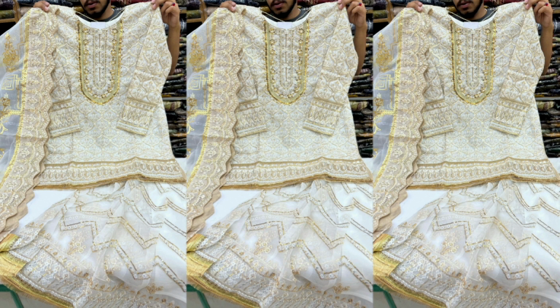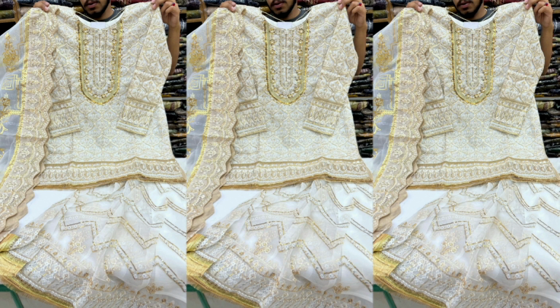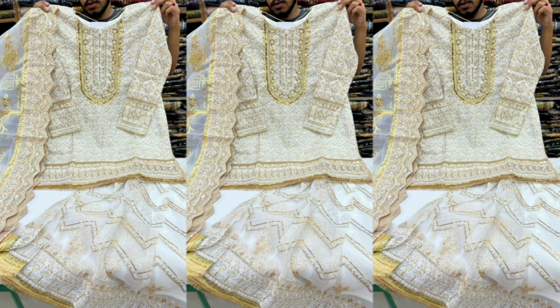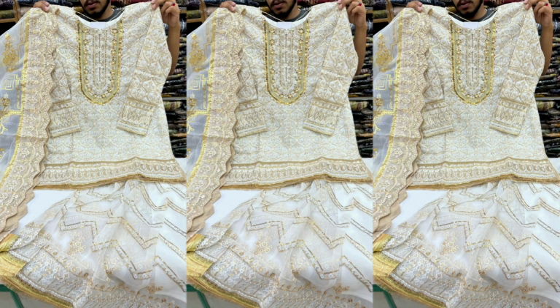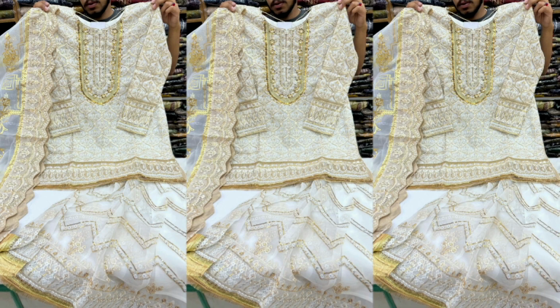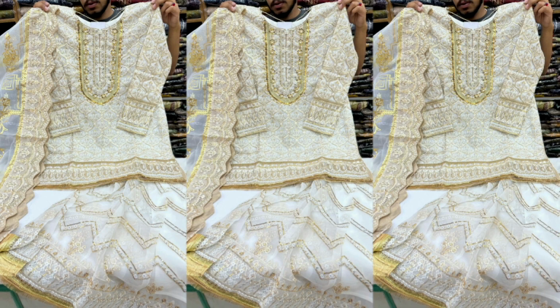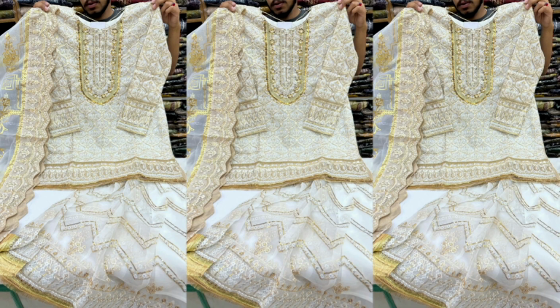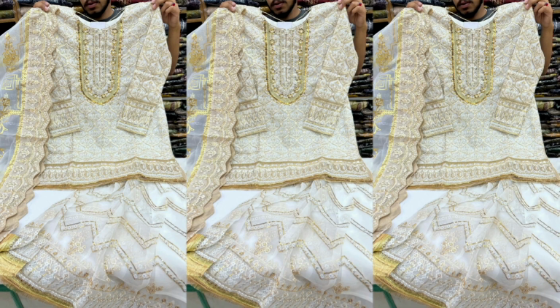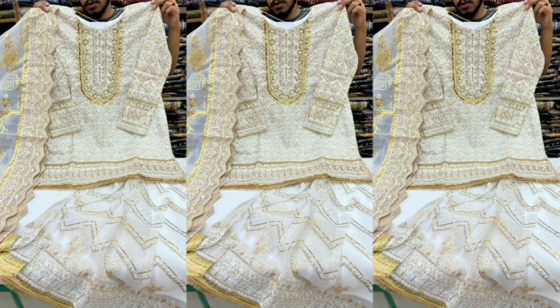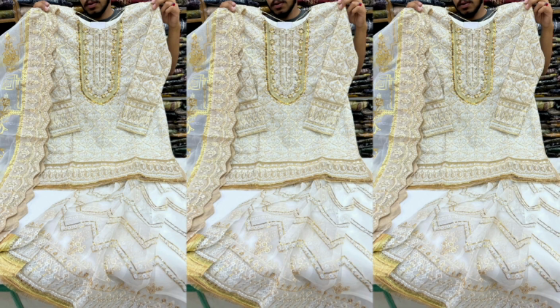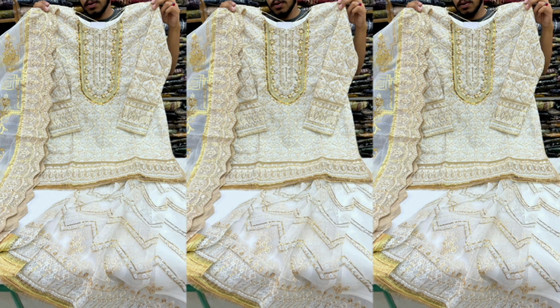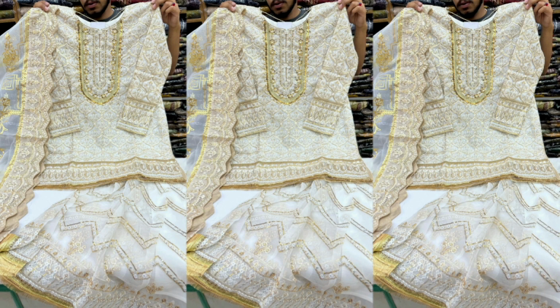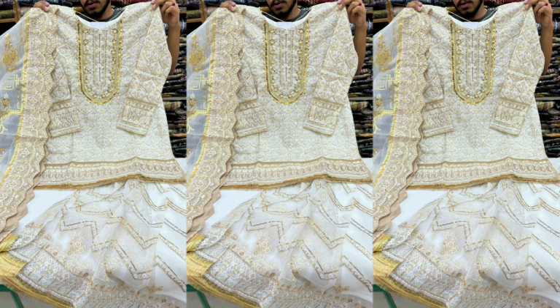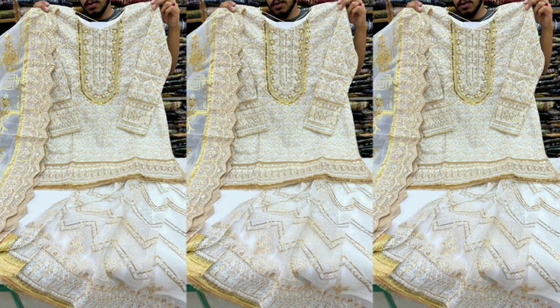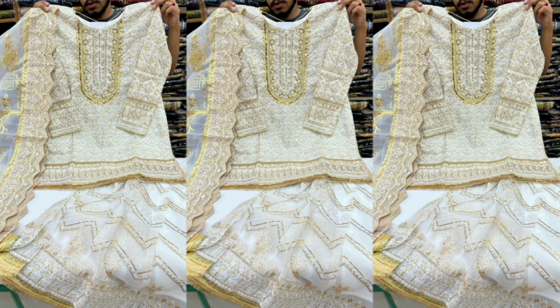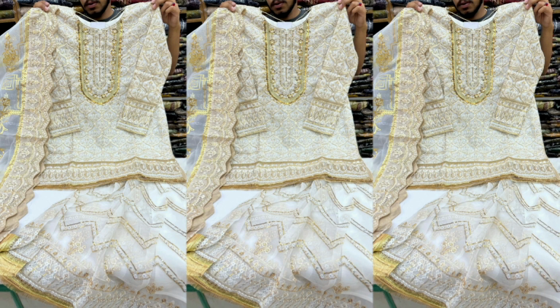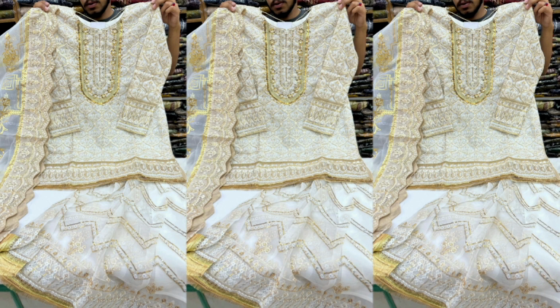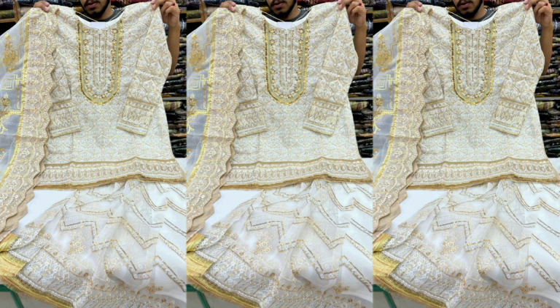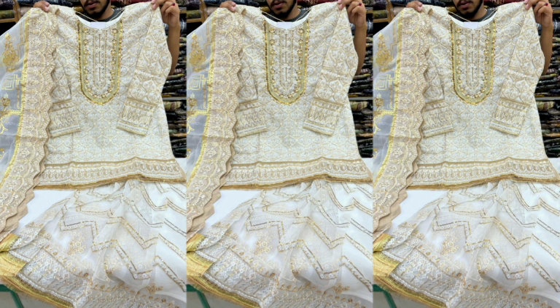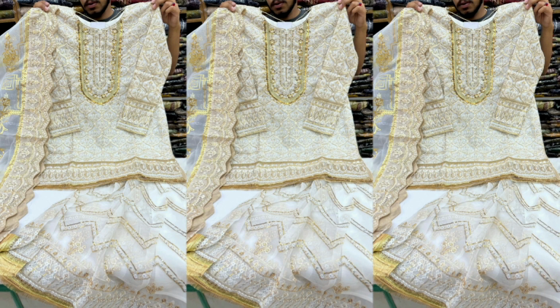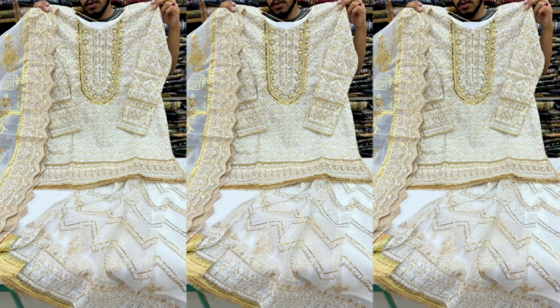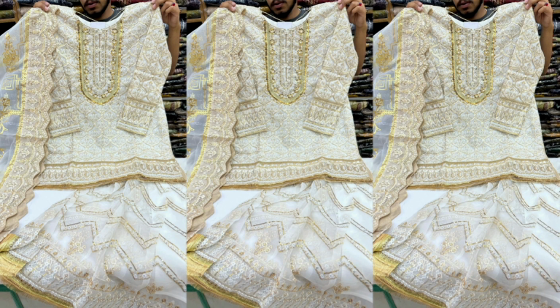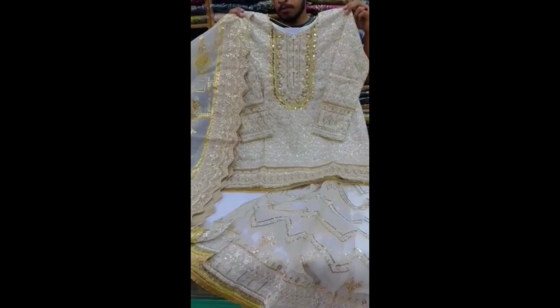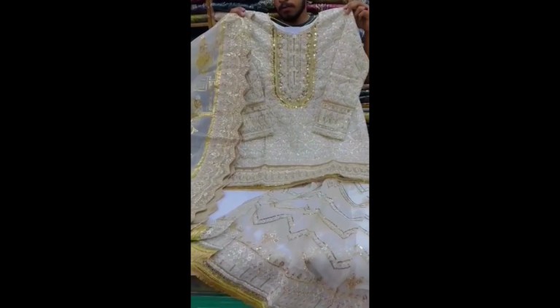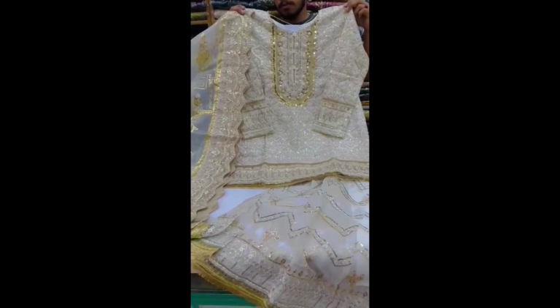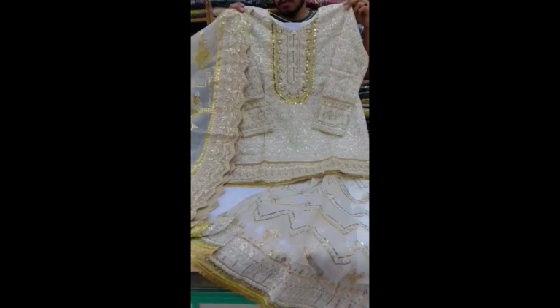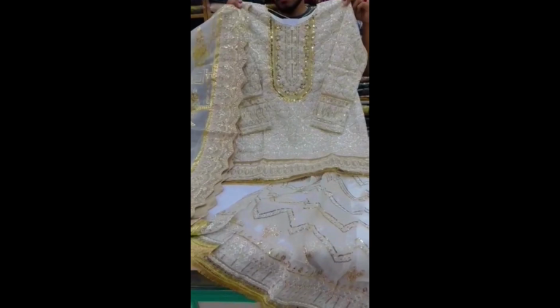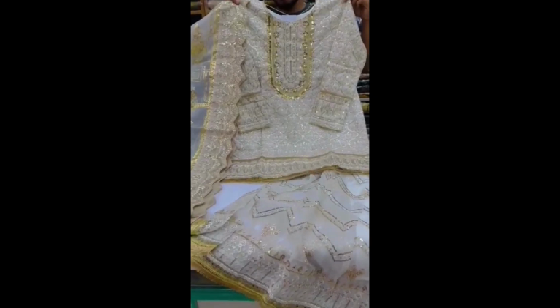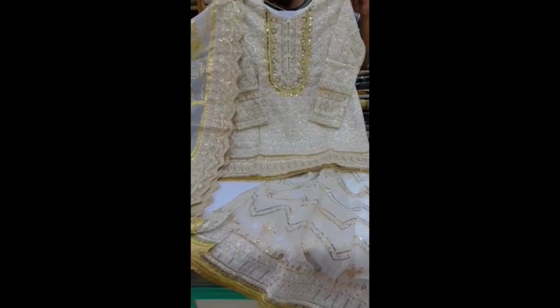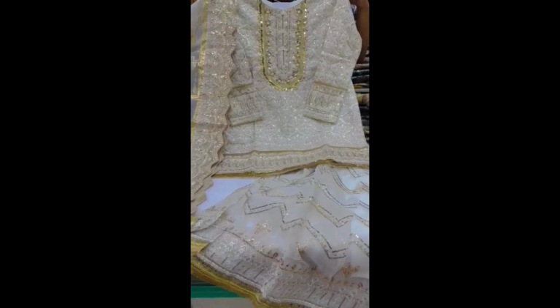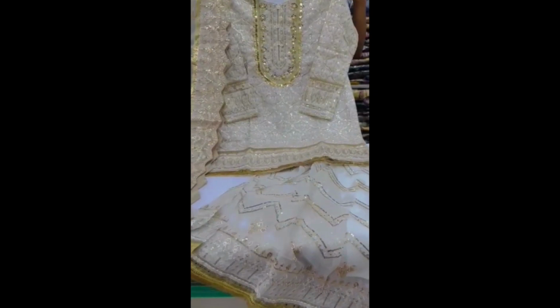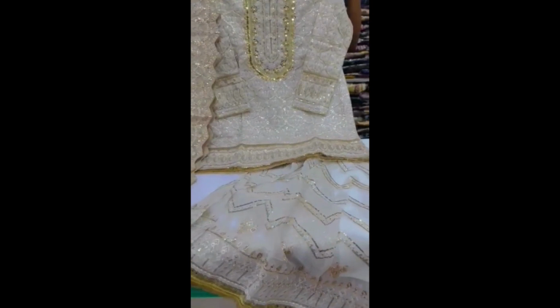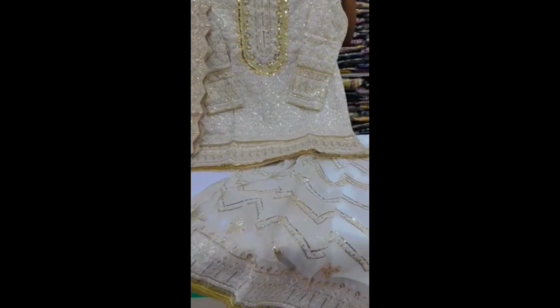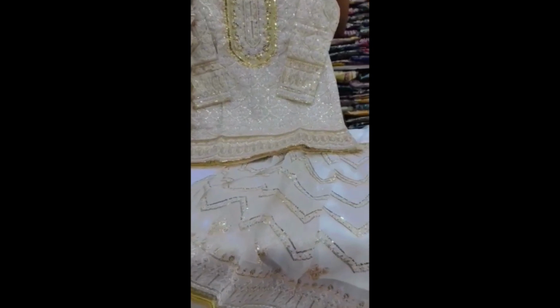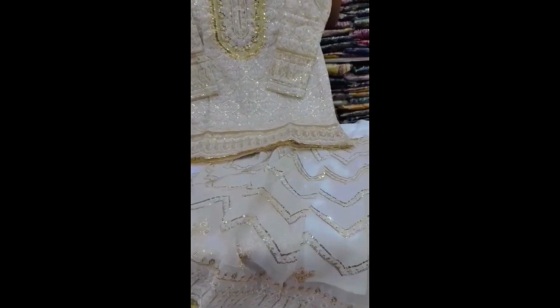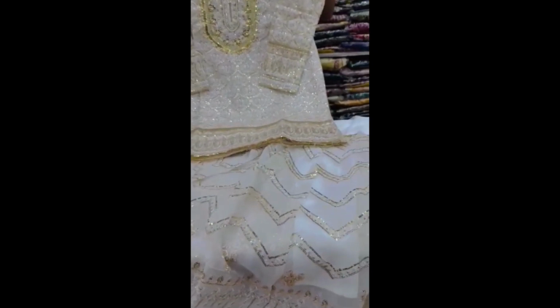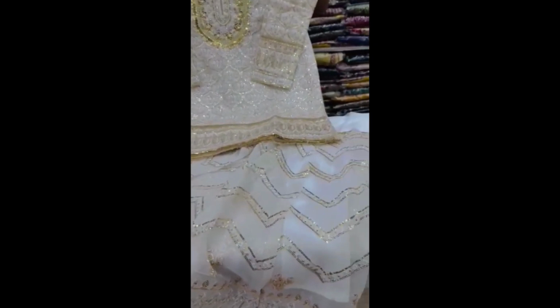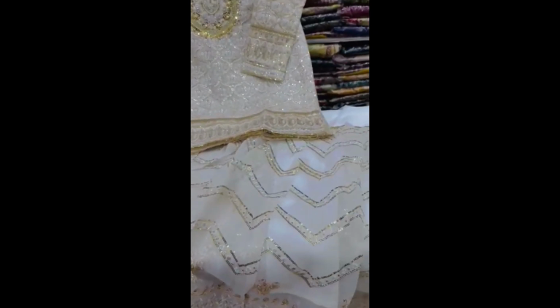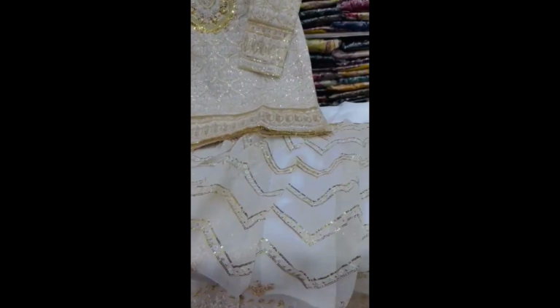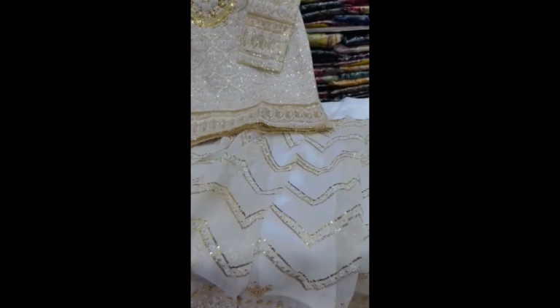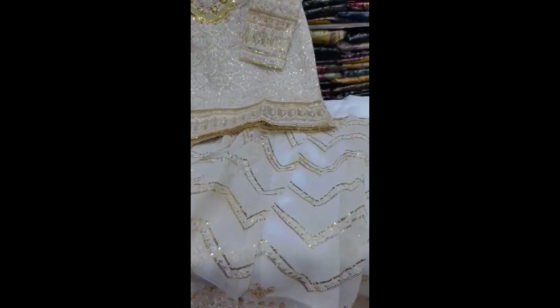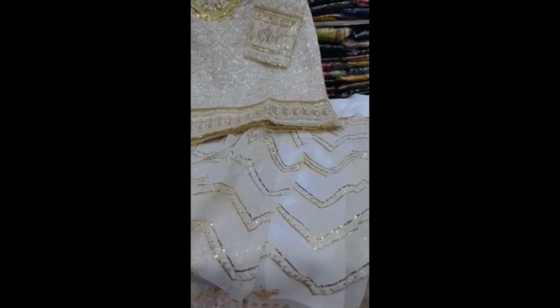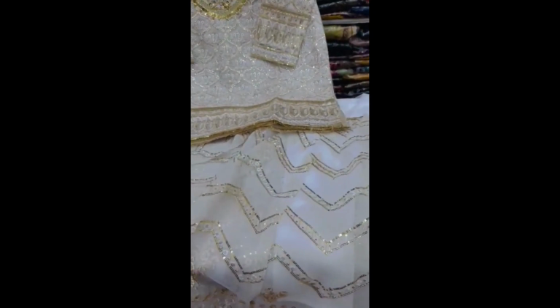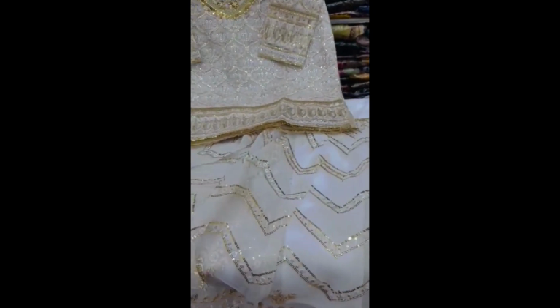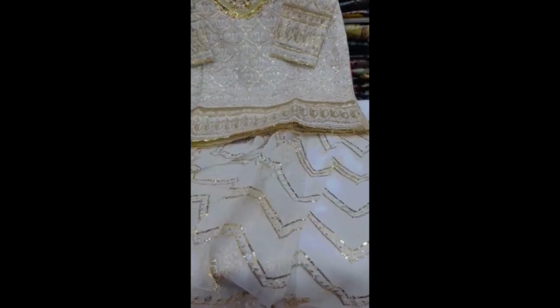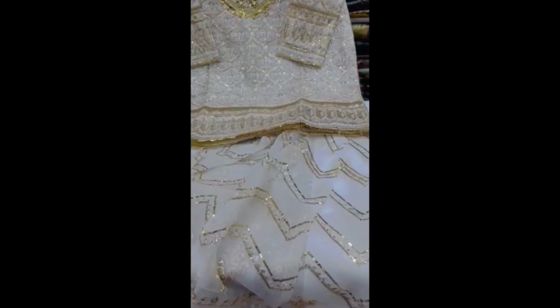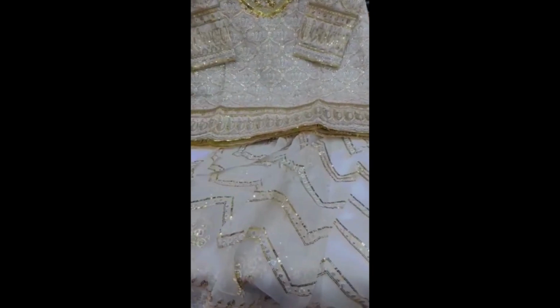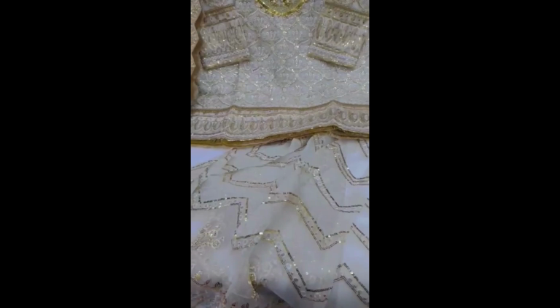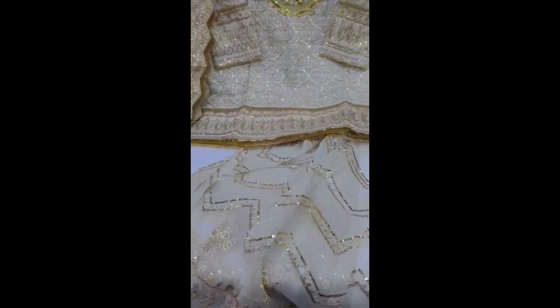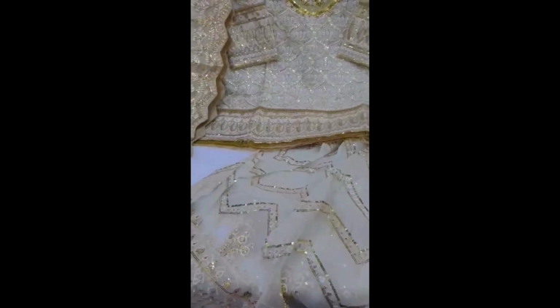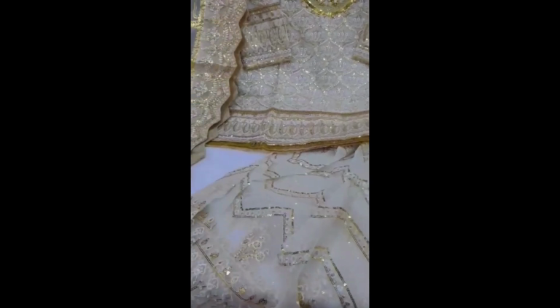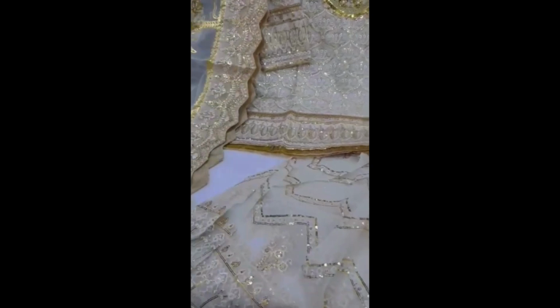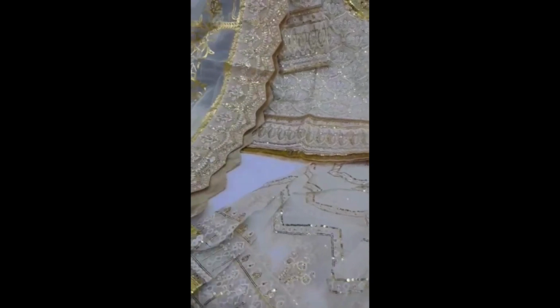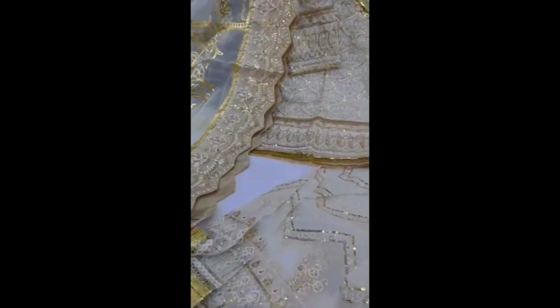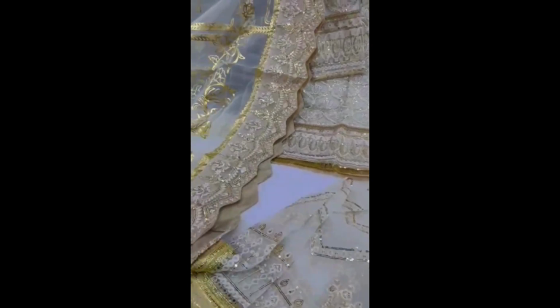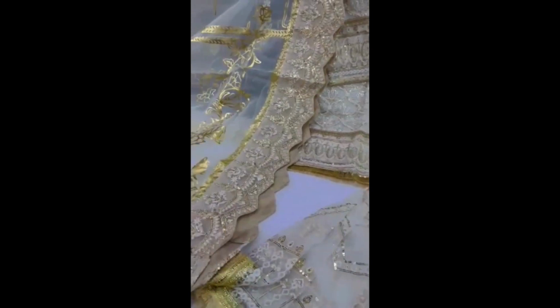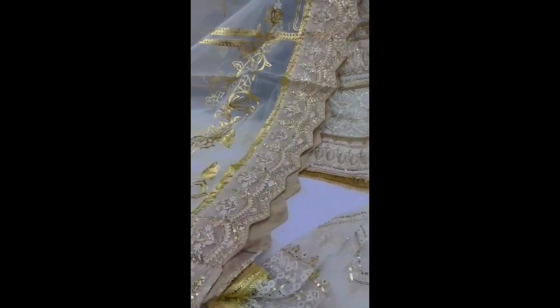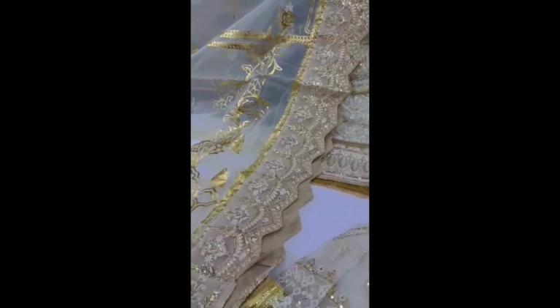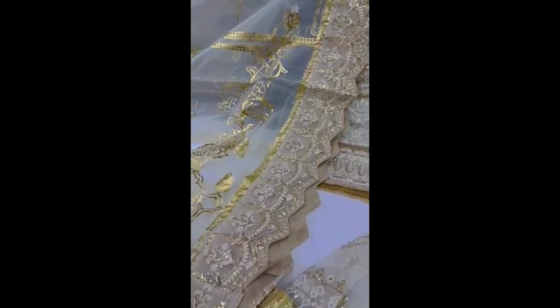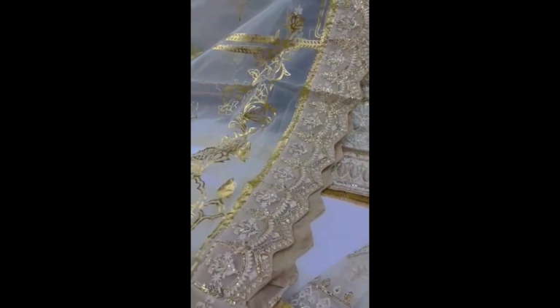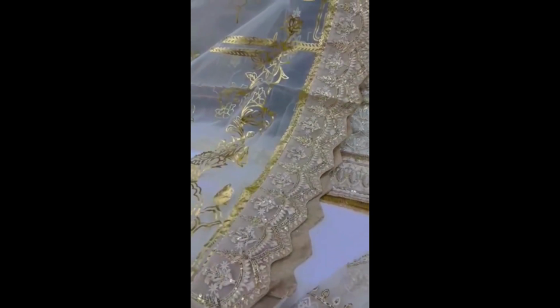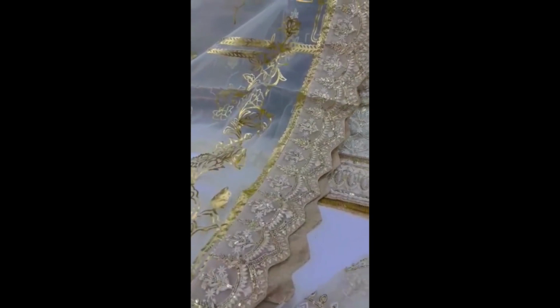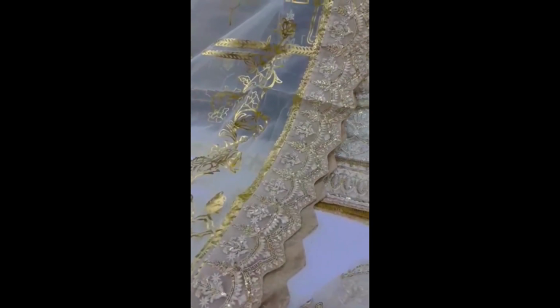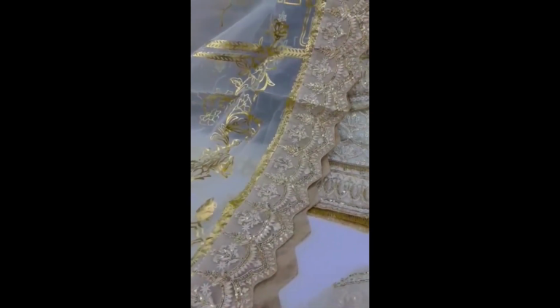Welcome to my channel Punjabi Kuri. I hope you will enjoy today's video with a very unique style in this dress.